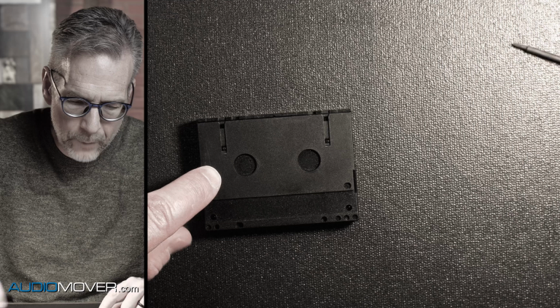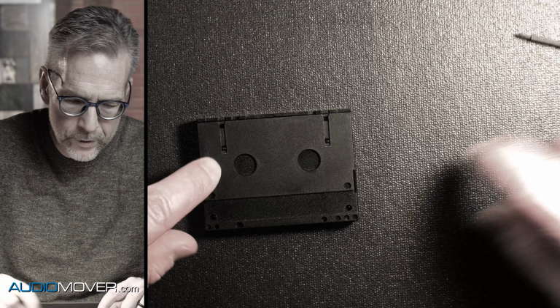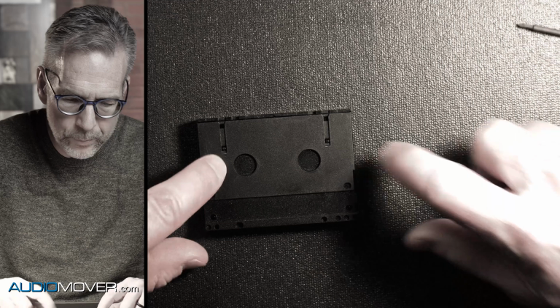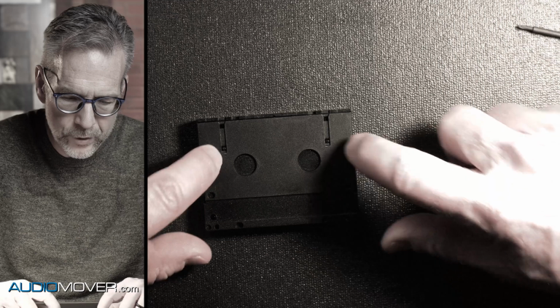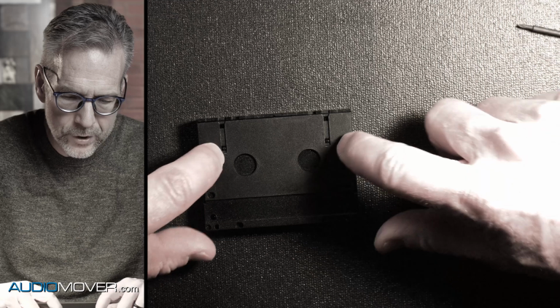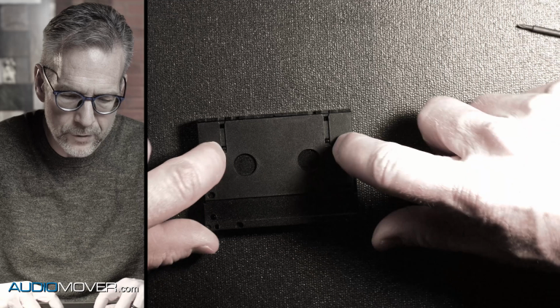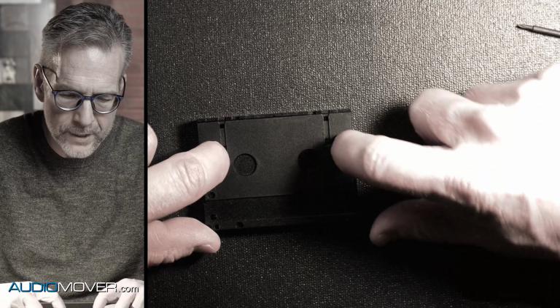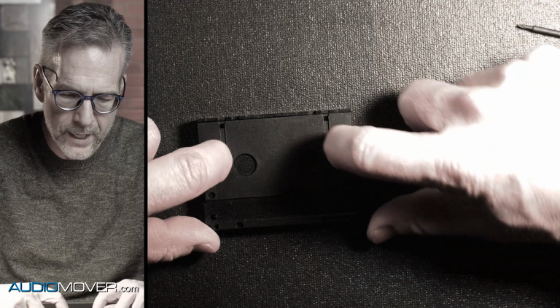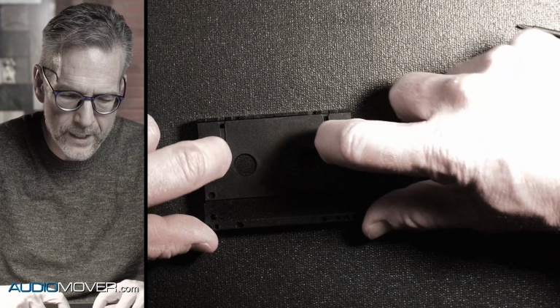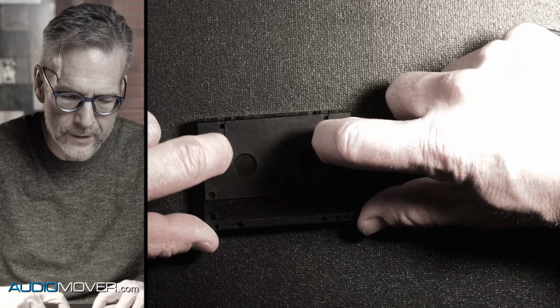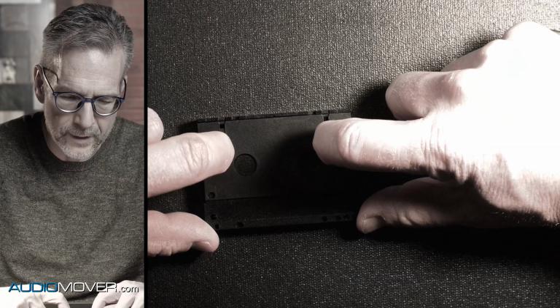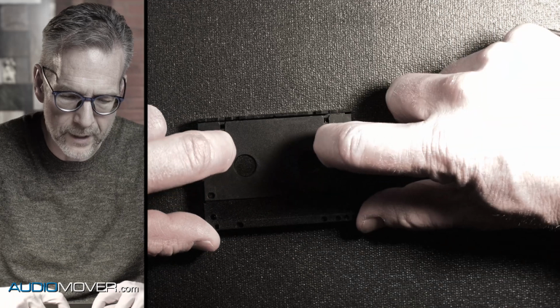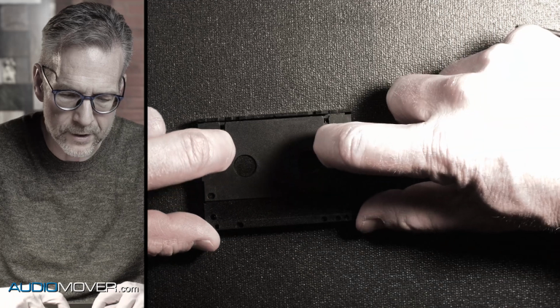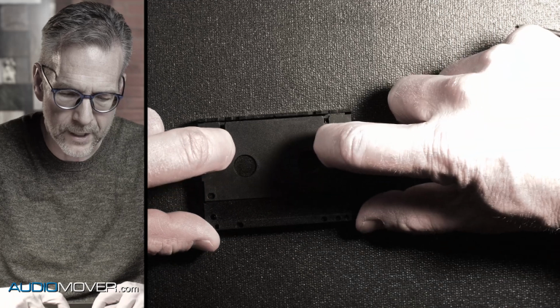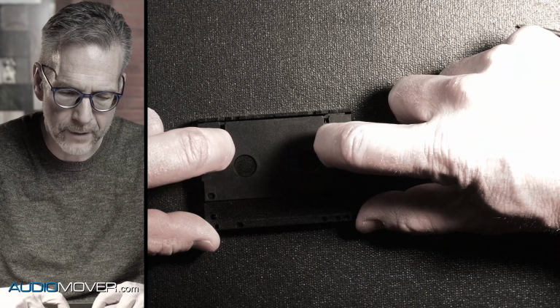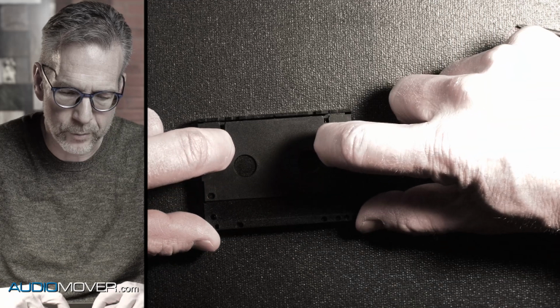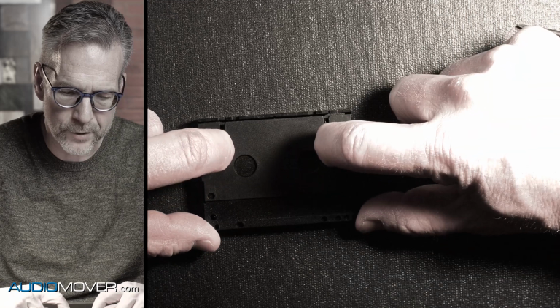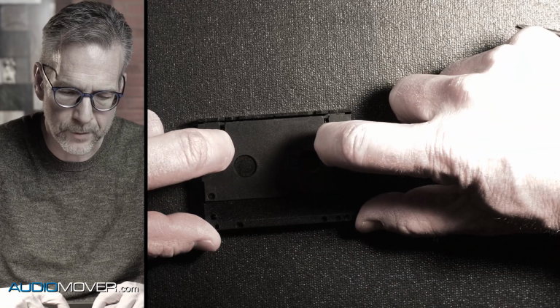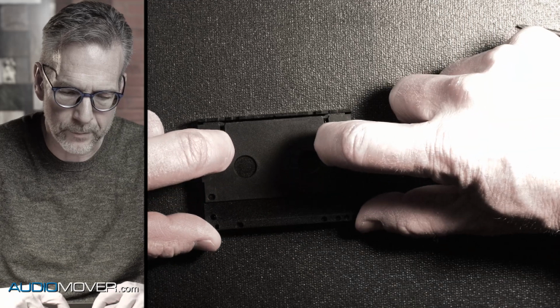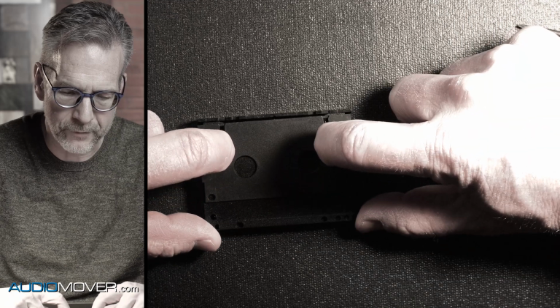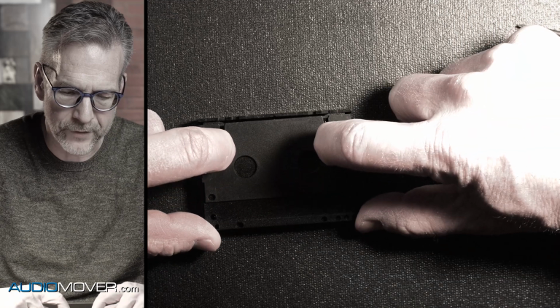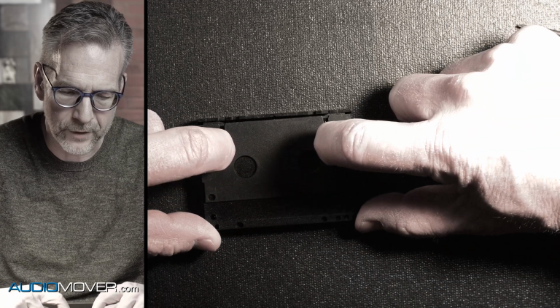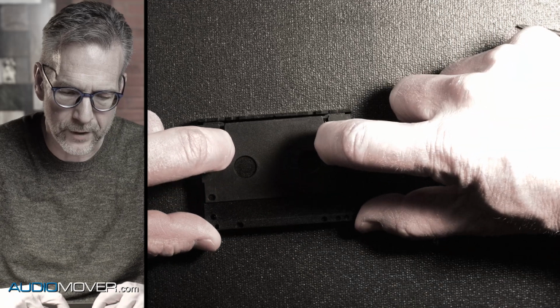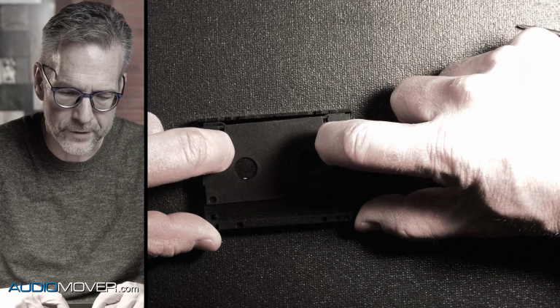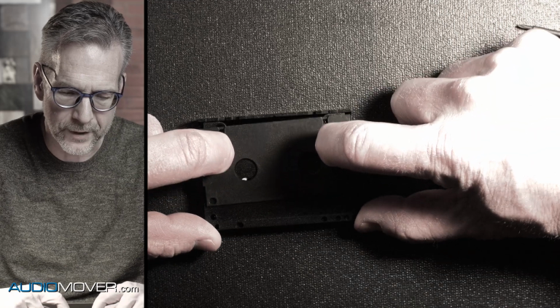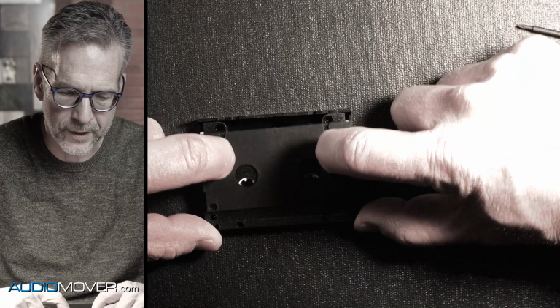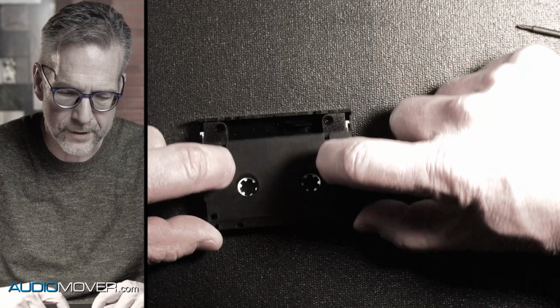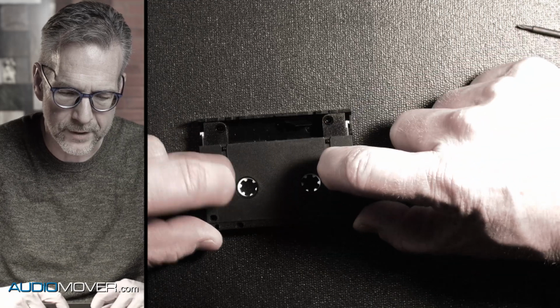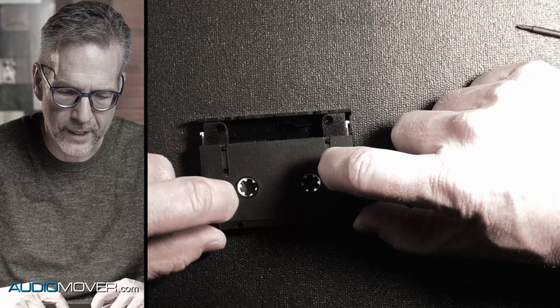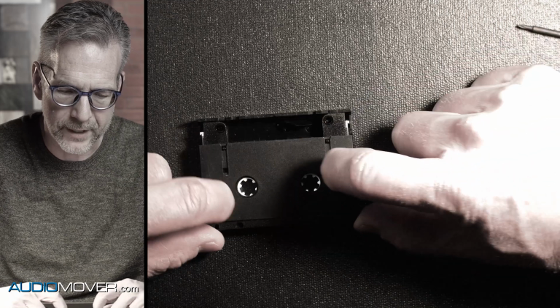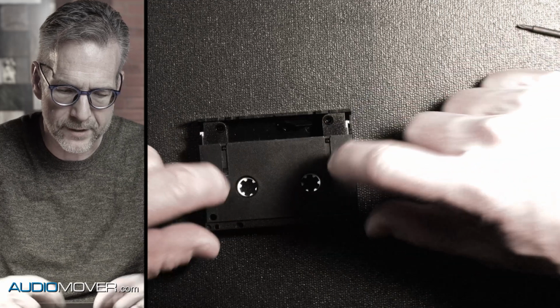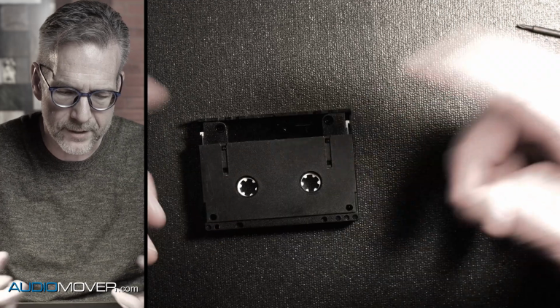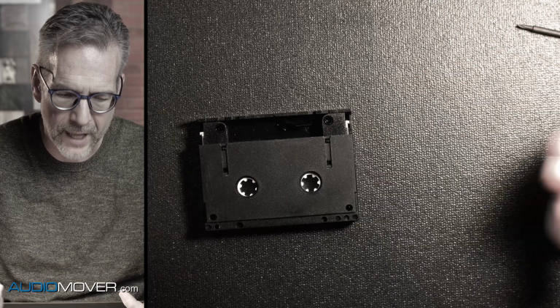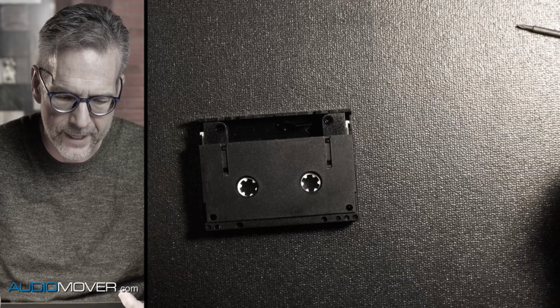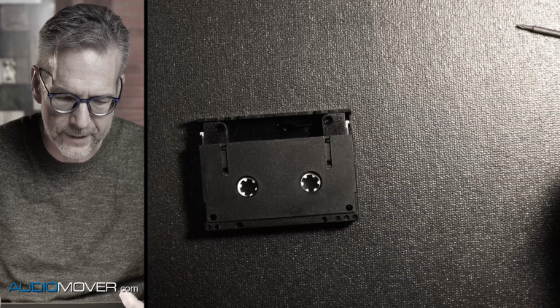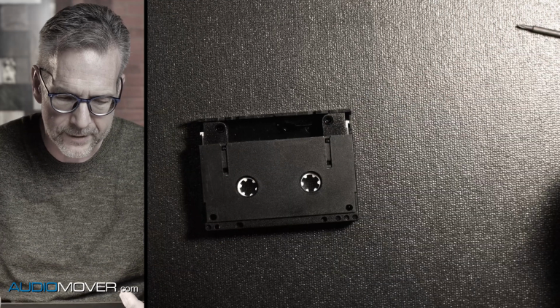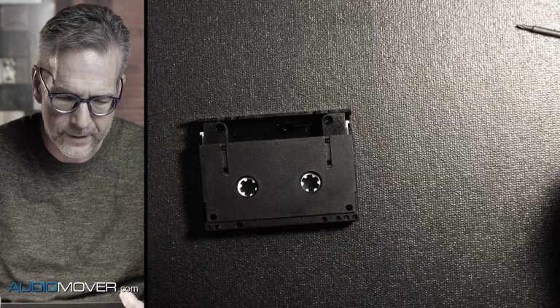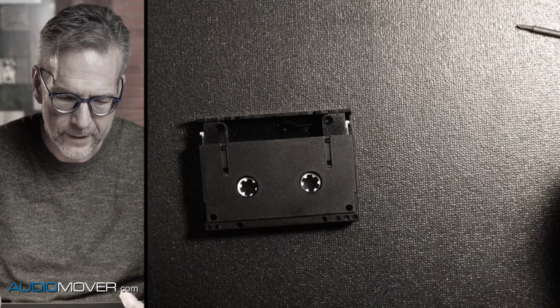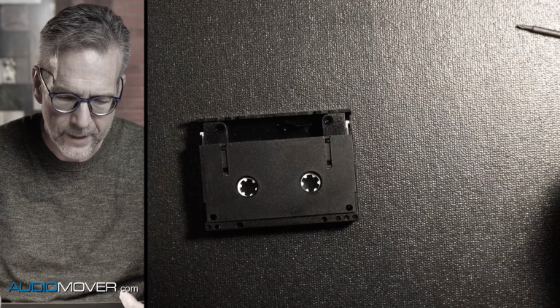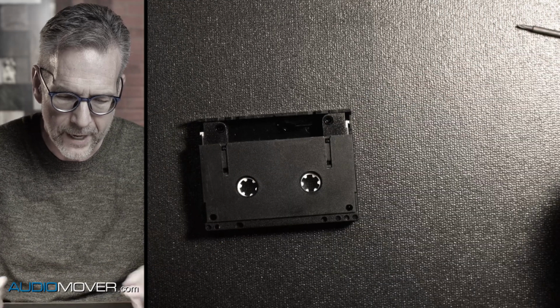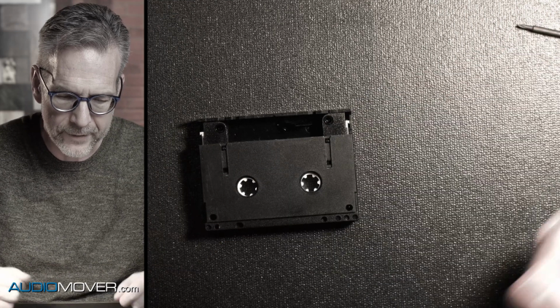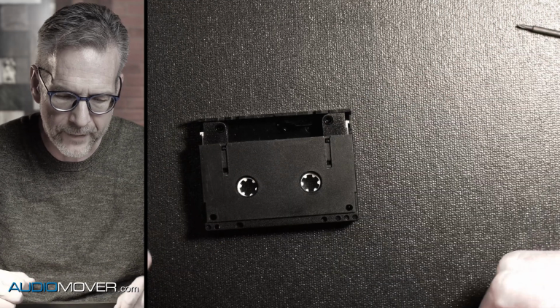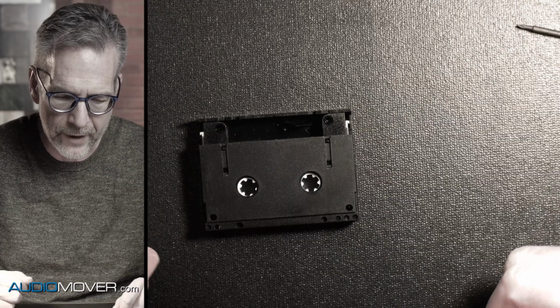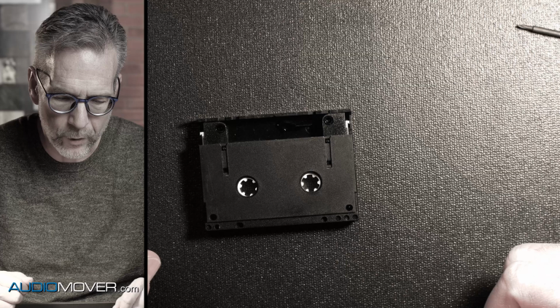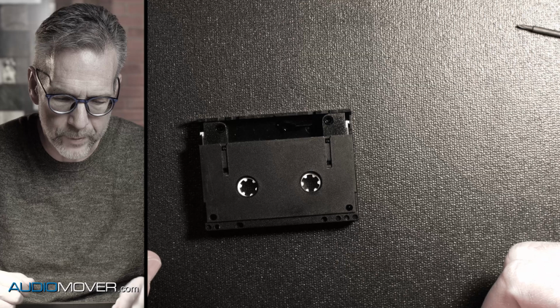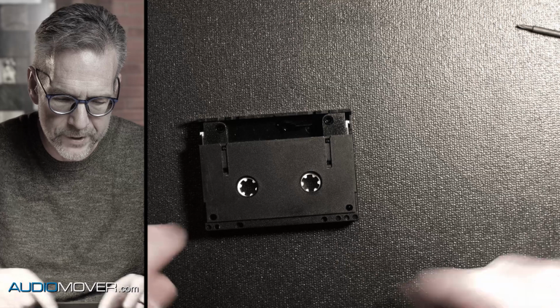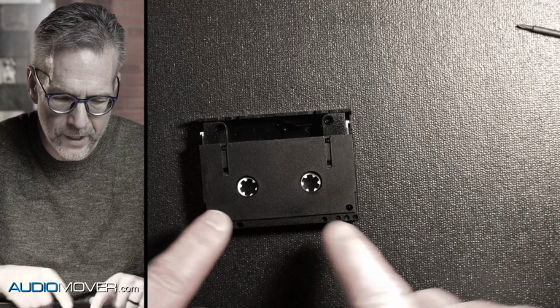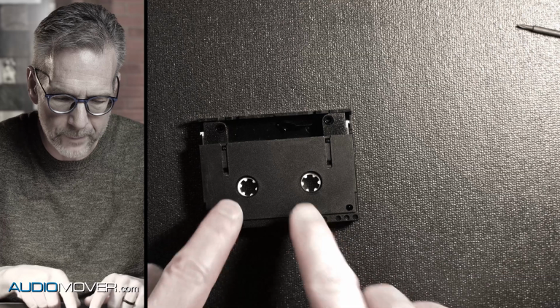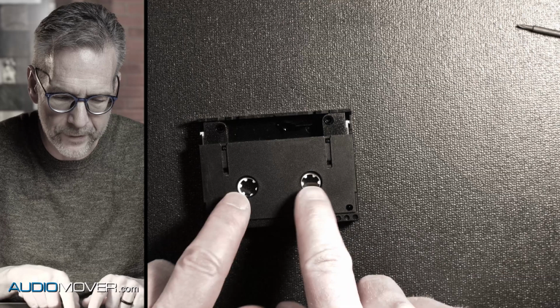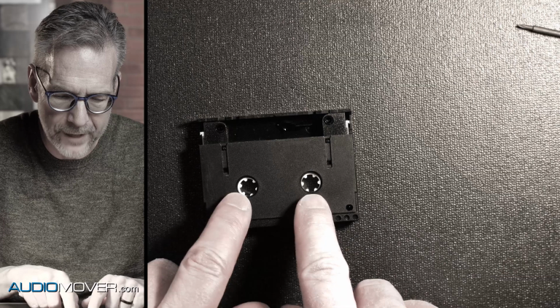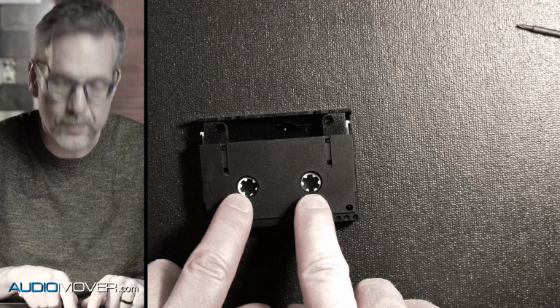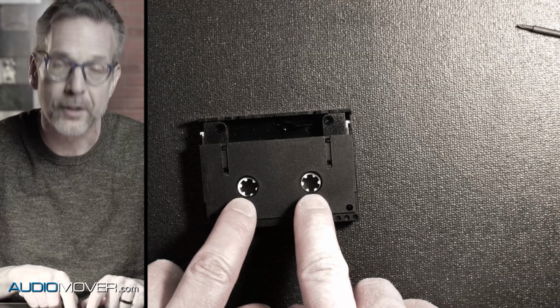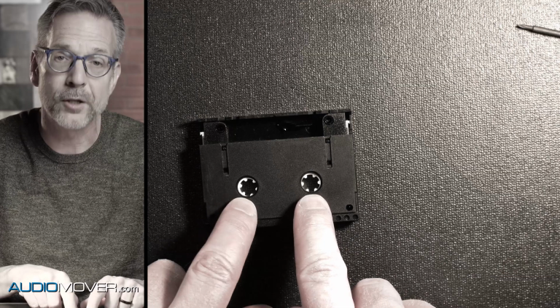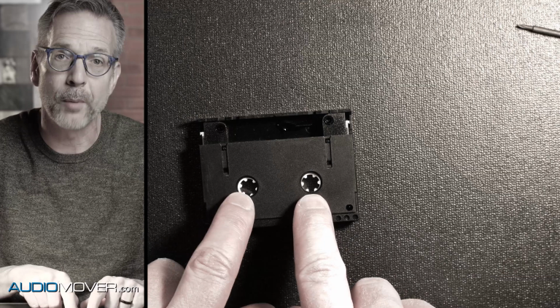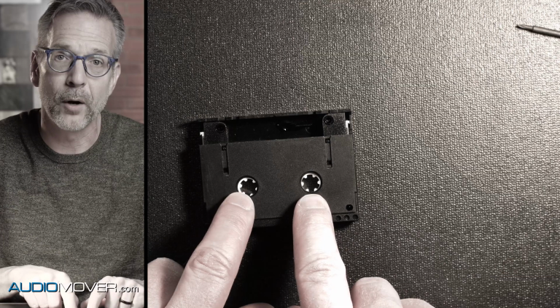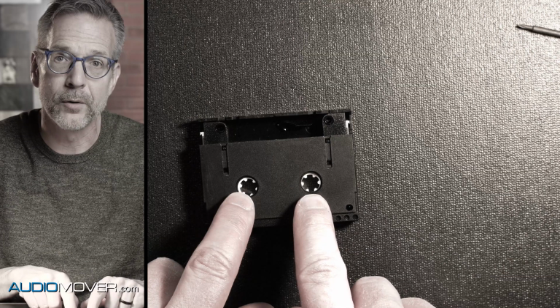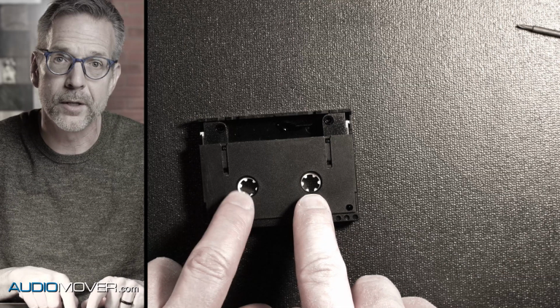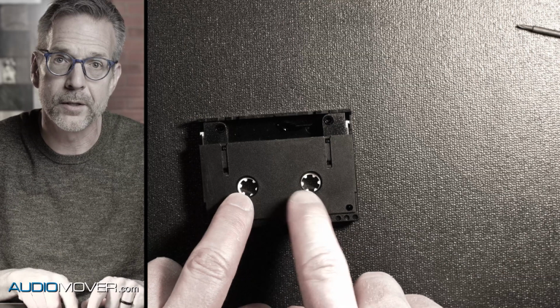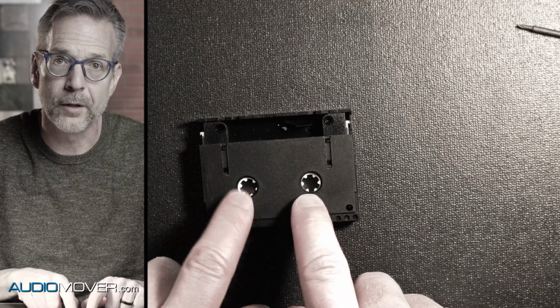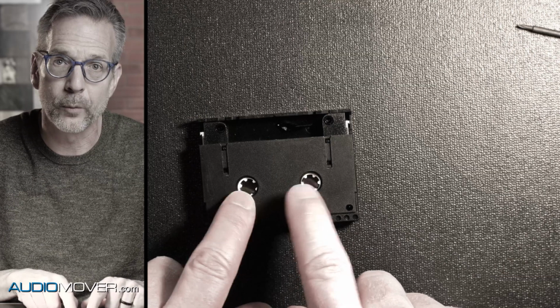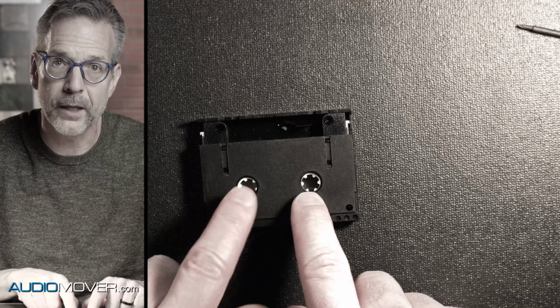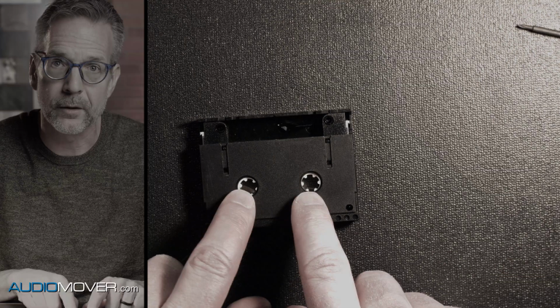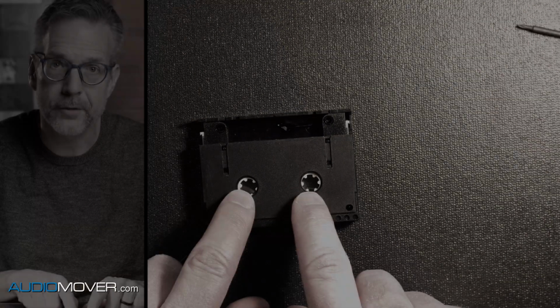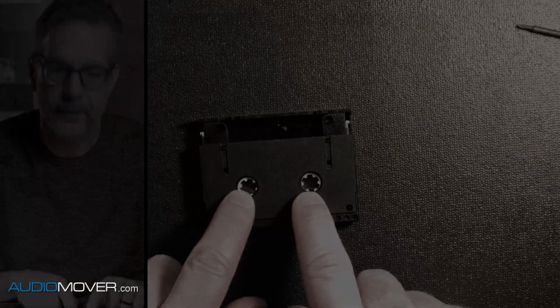When you push those in — I just kind of push them with my fingernails like this — then I can slide it, and then that opens it up, and that's what exposes the reels.